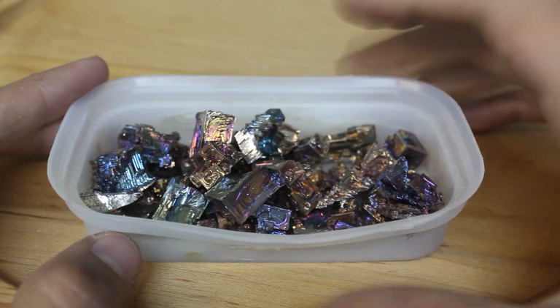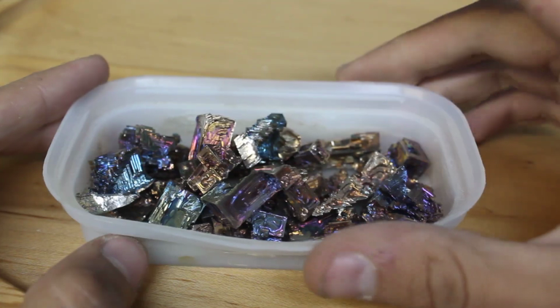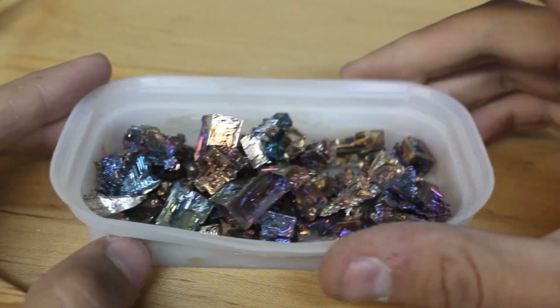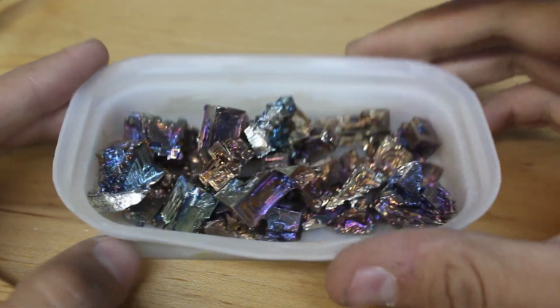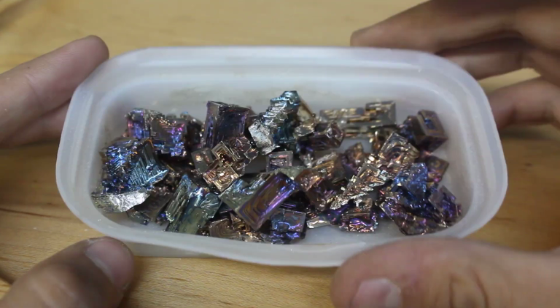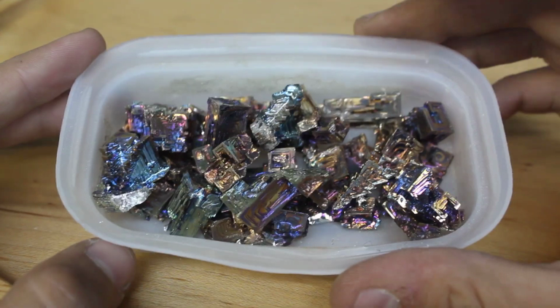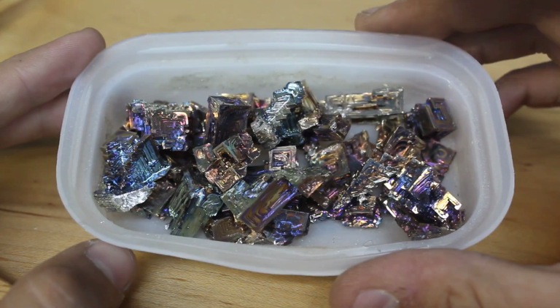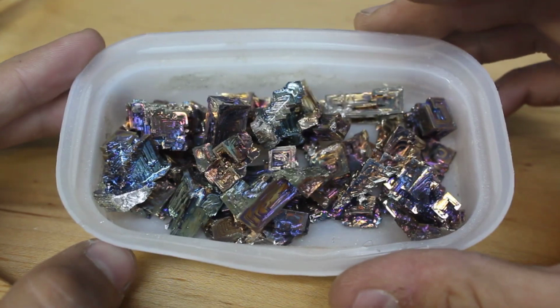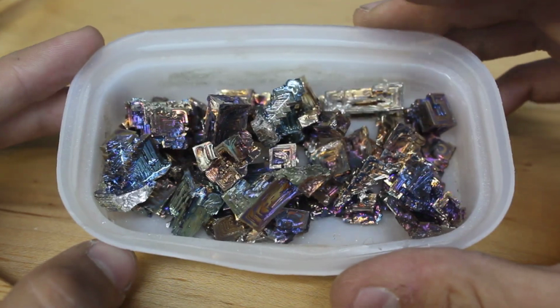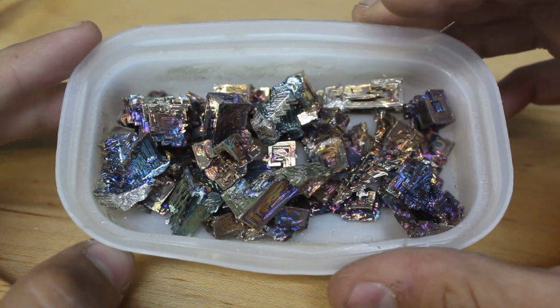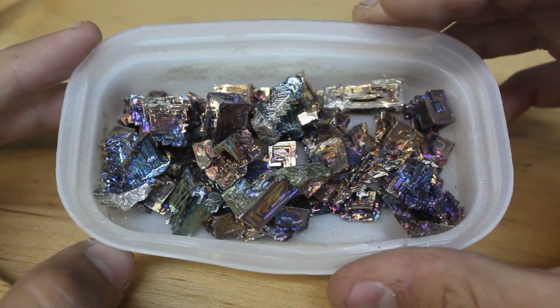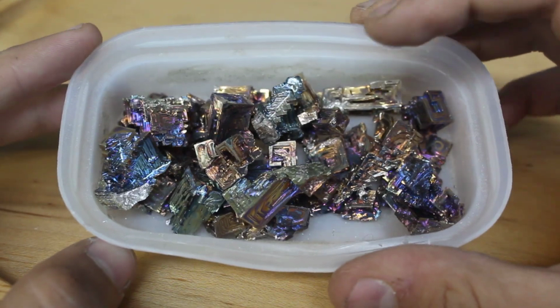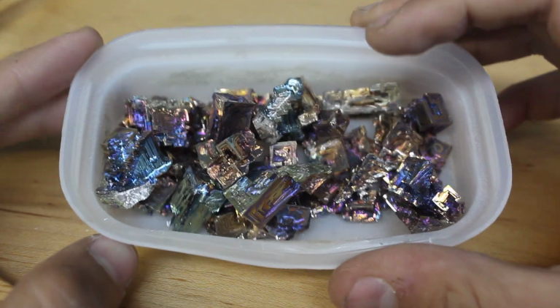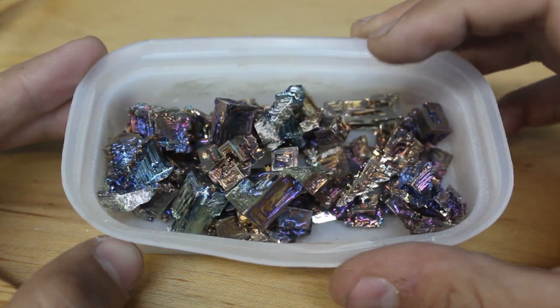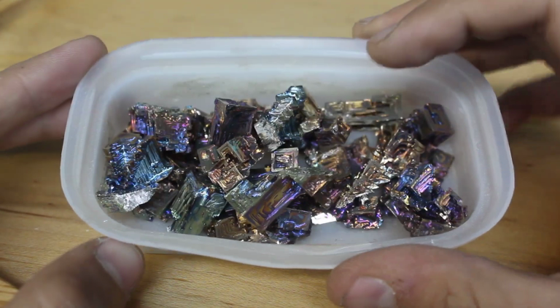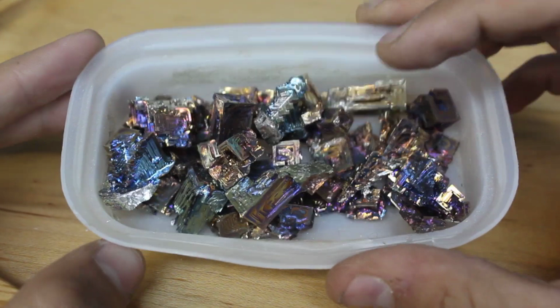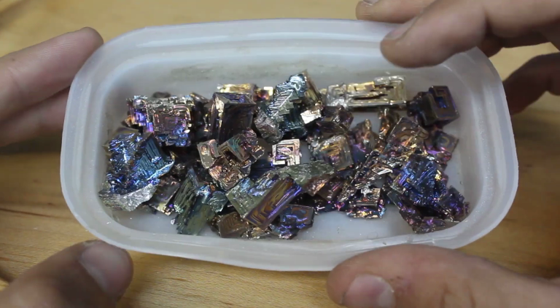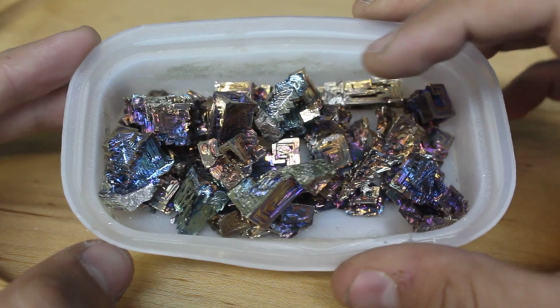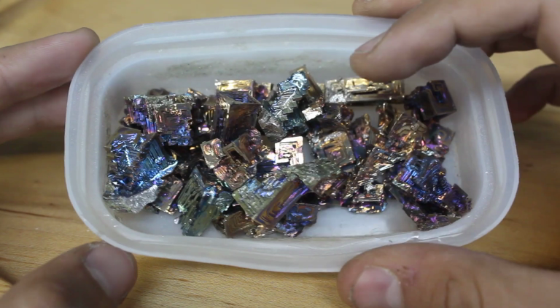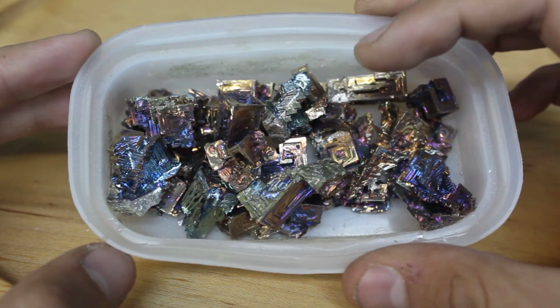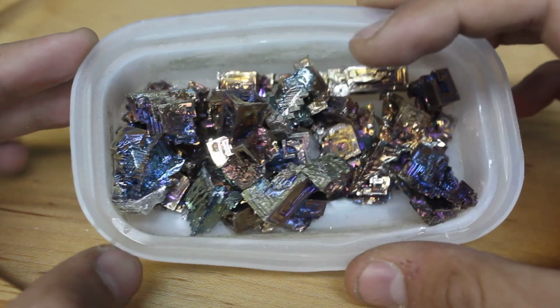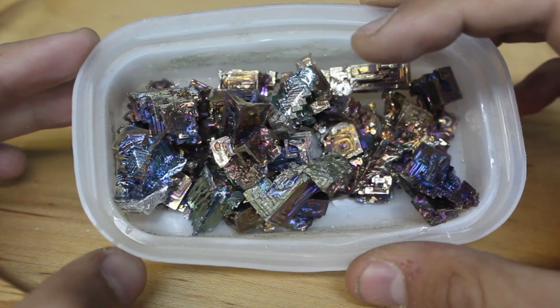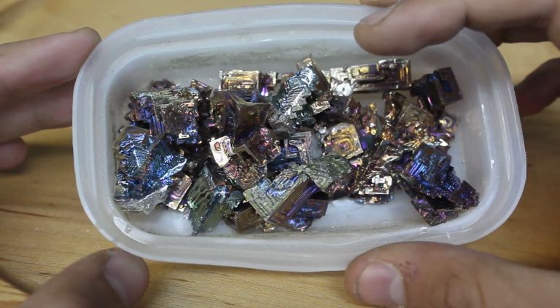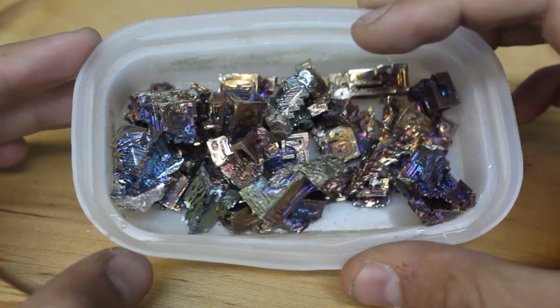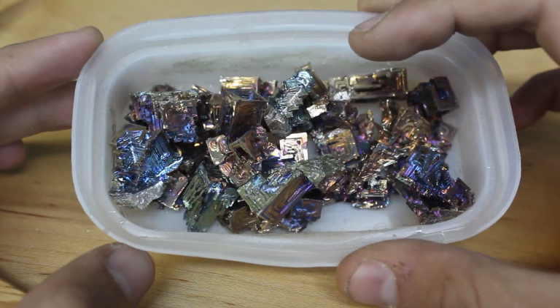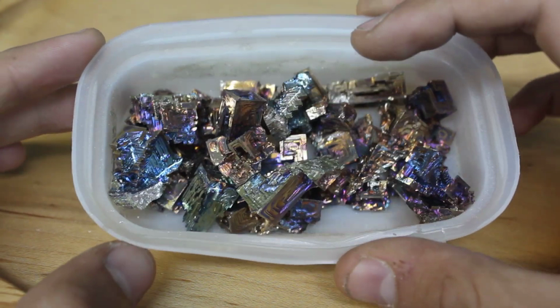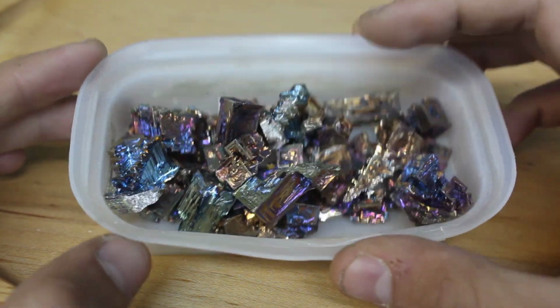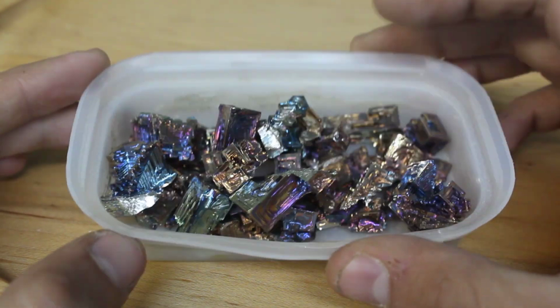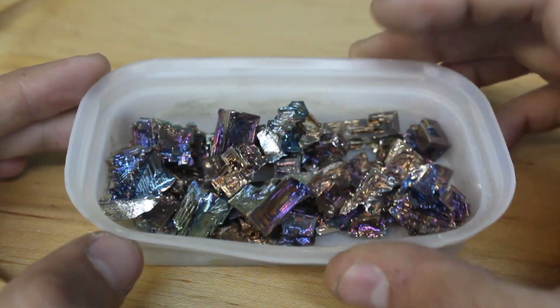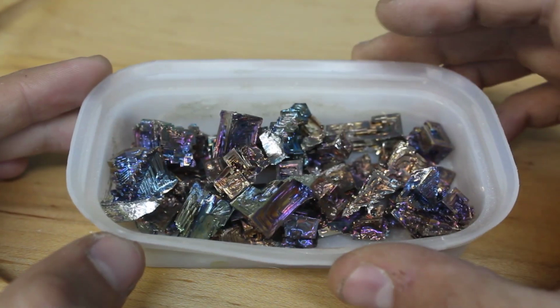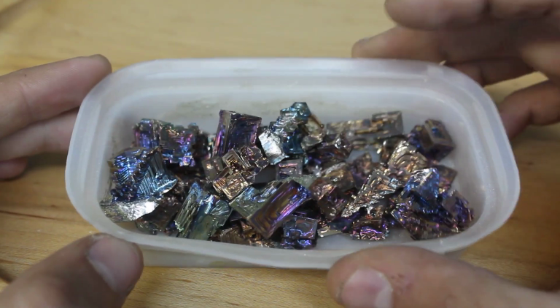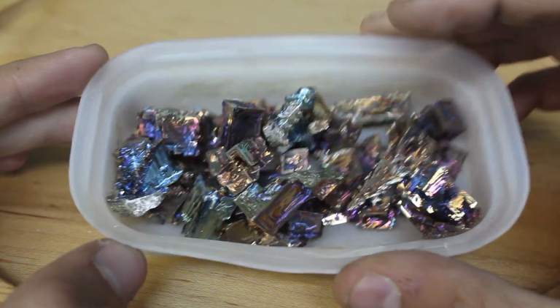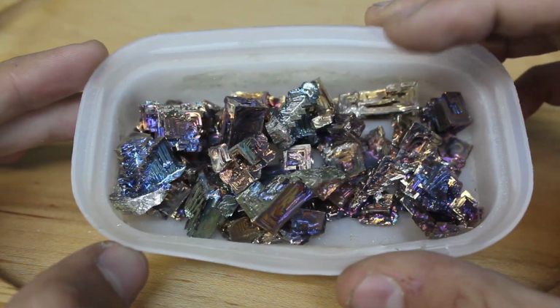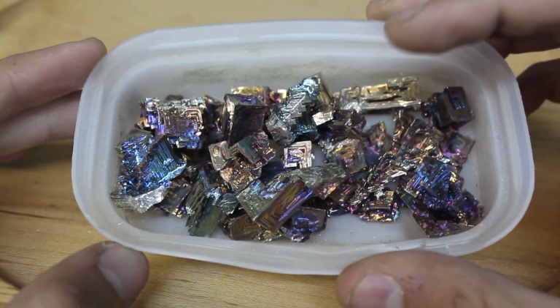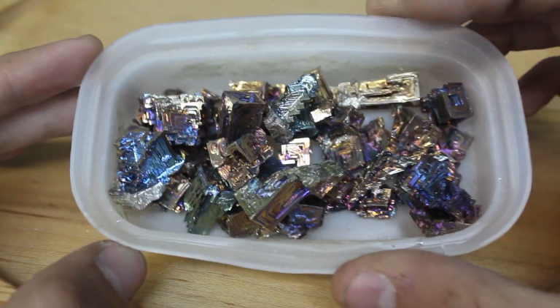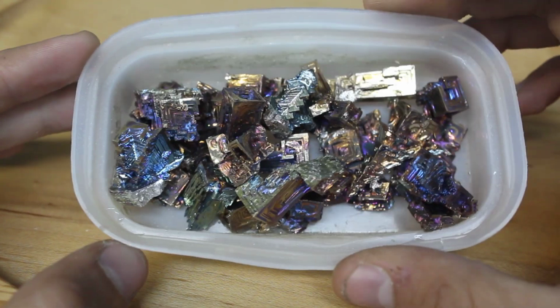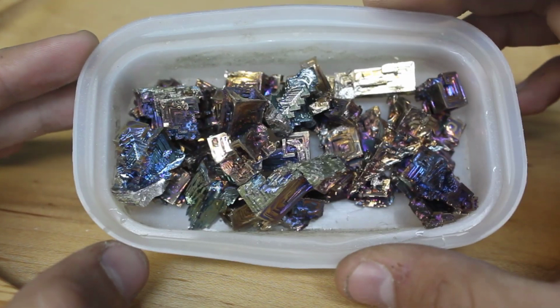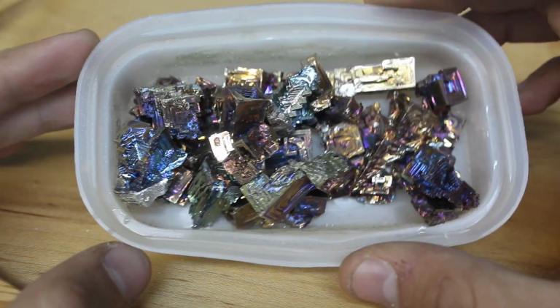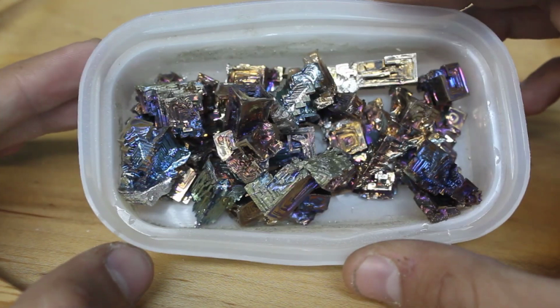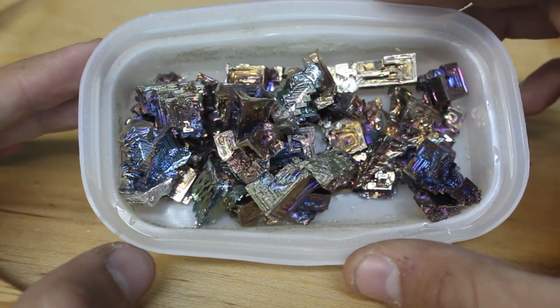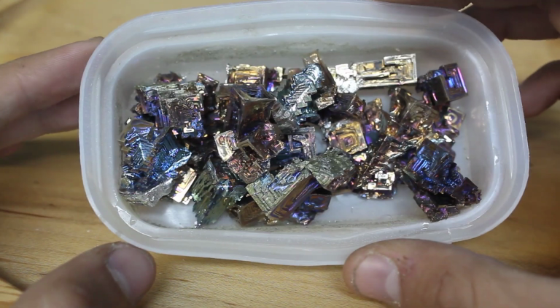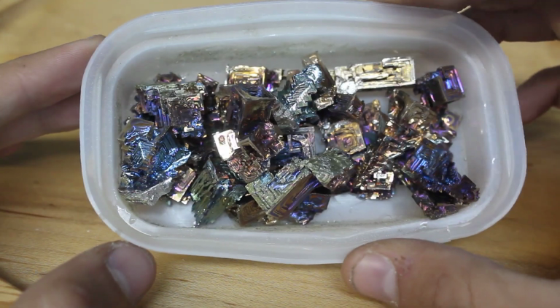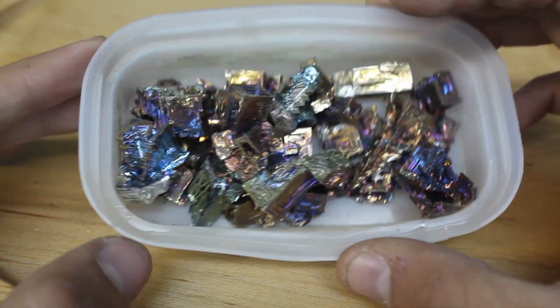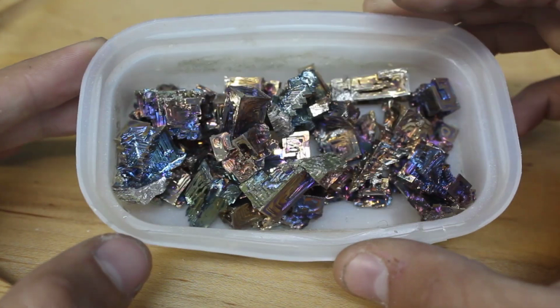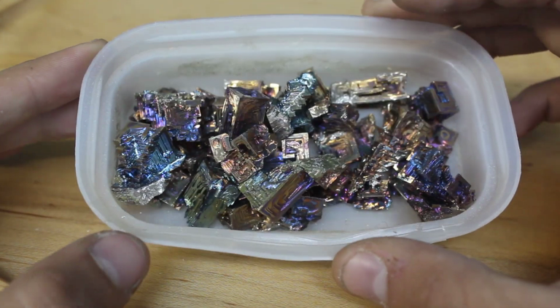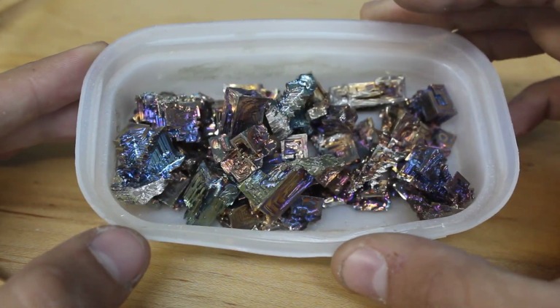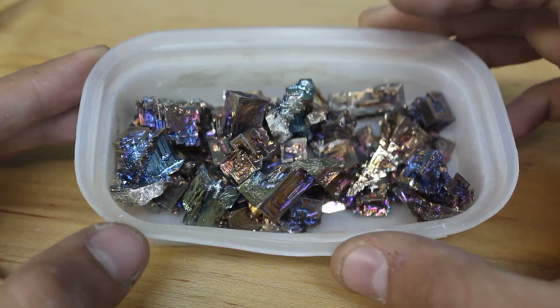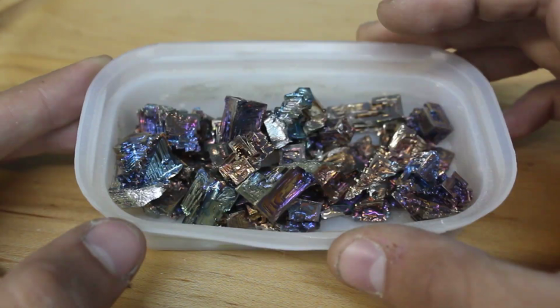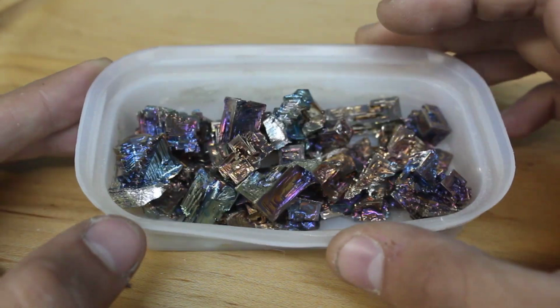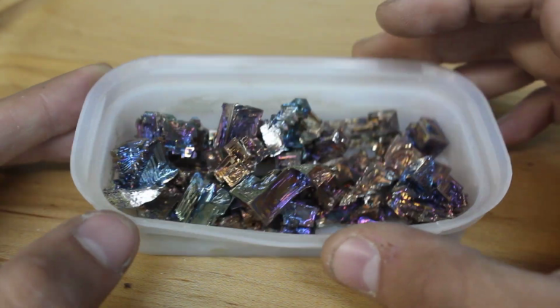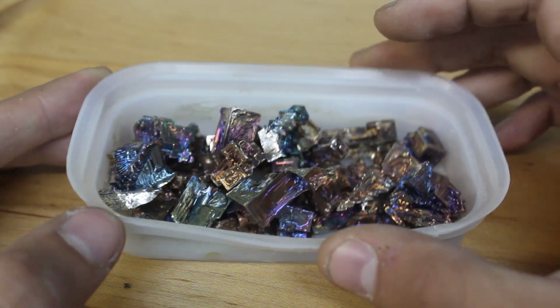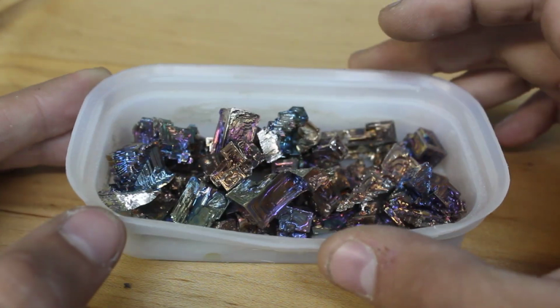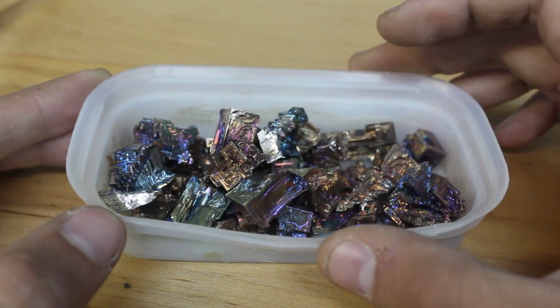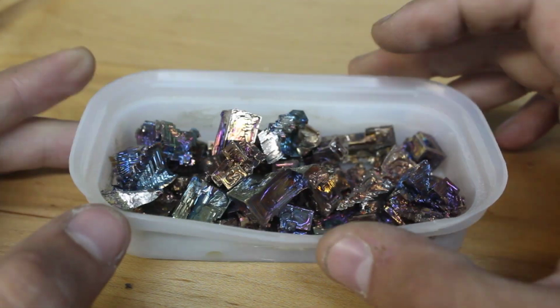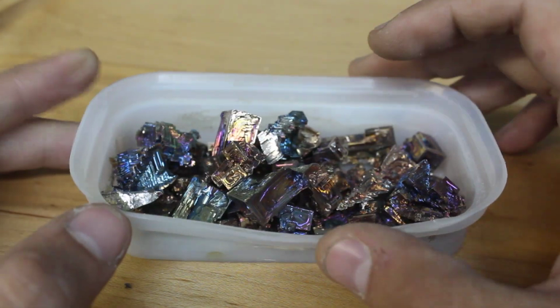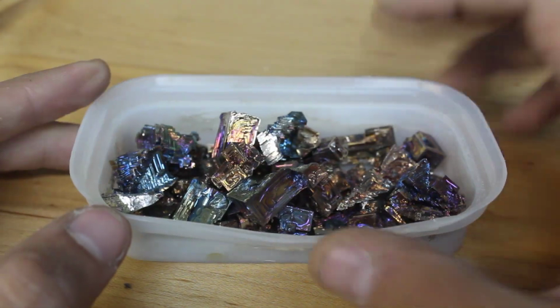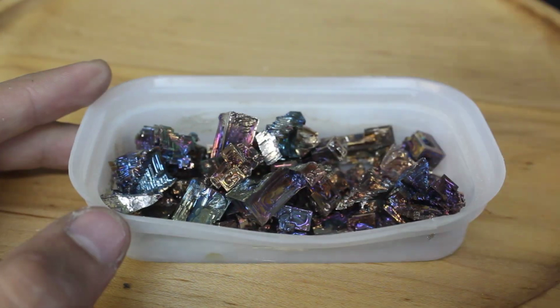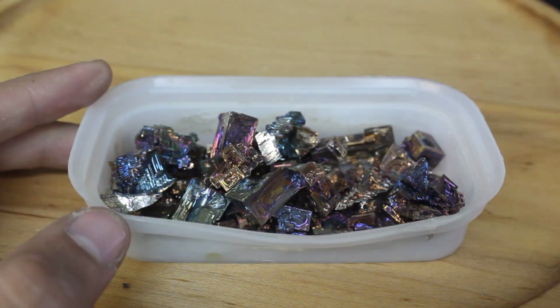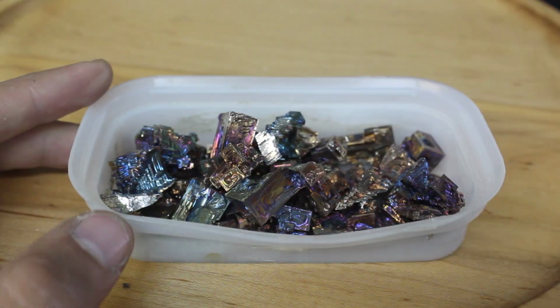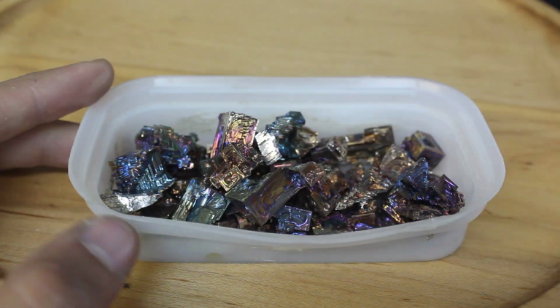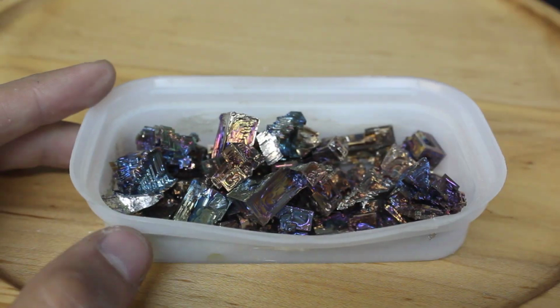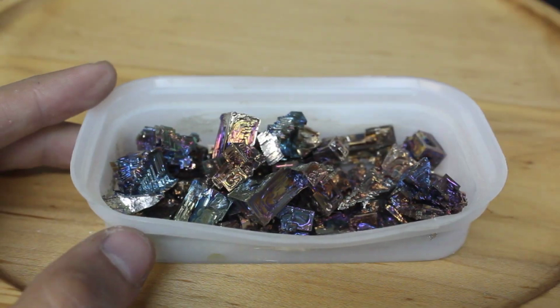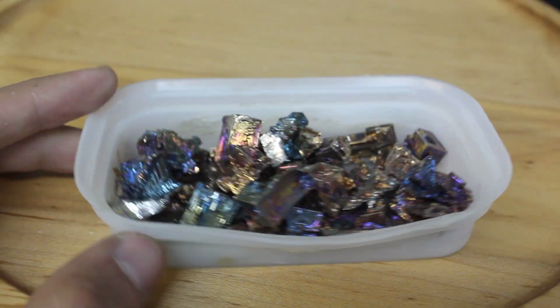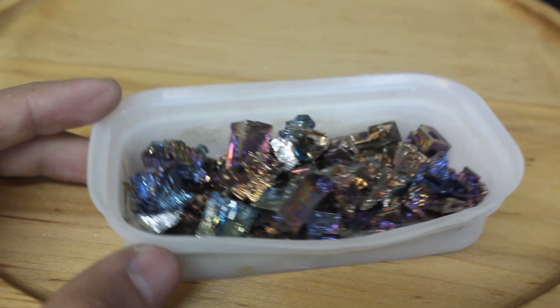Here are the crystals from batches two and three — I think they actually look really good. Here, I'll get some close-ups for you.